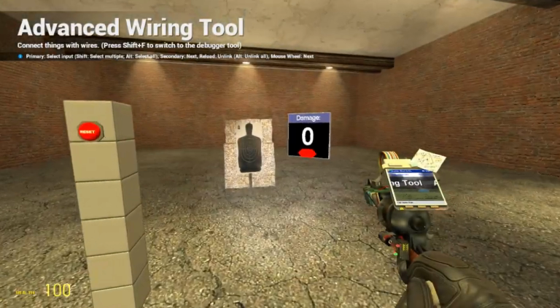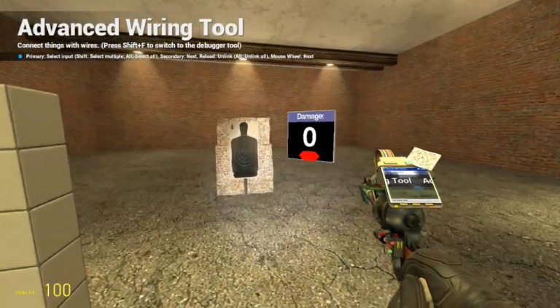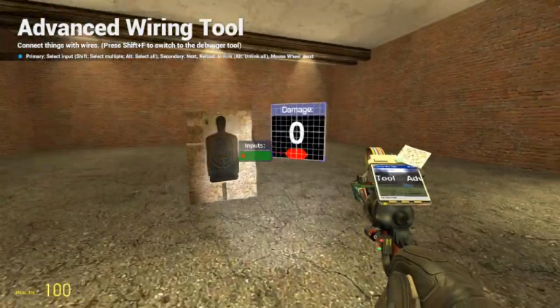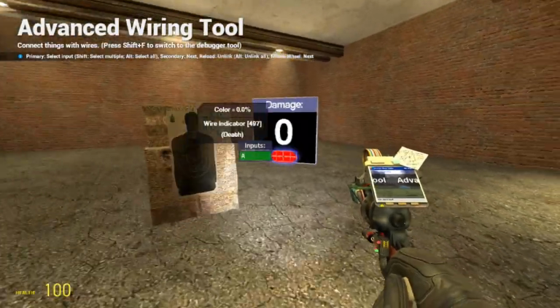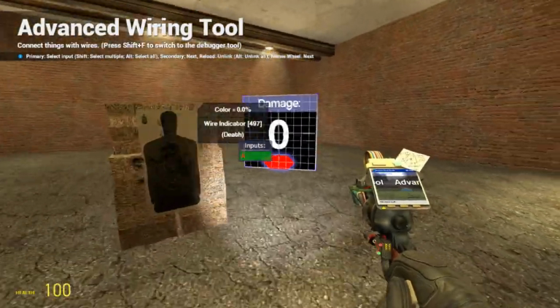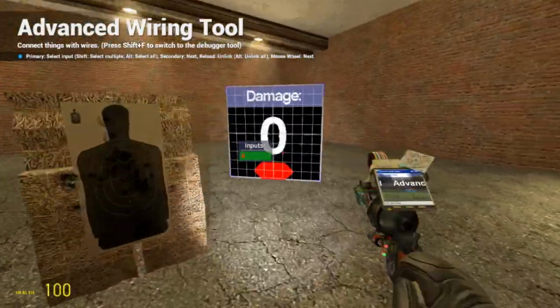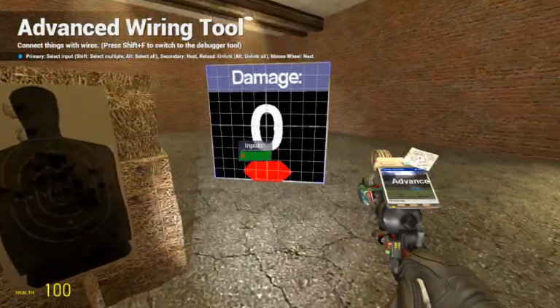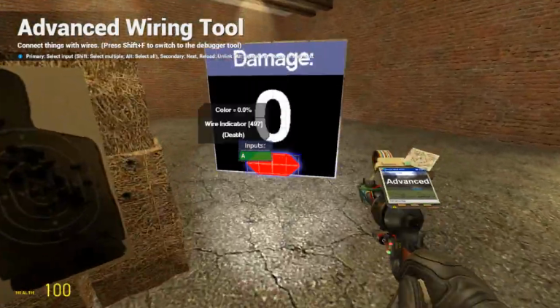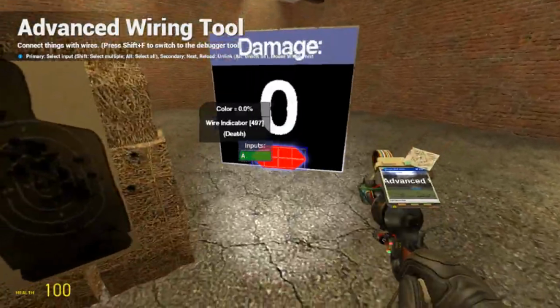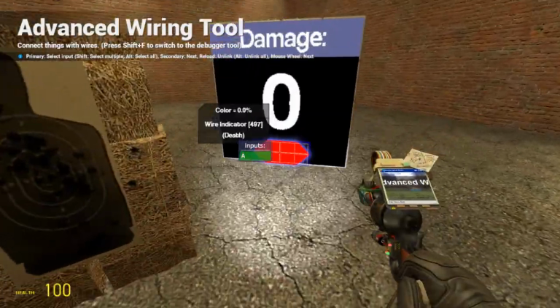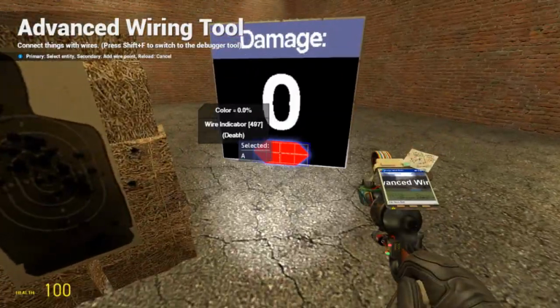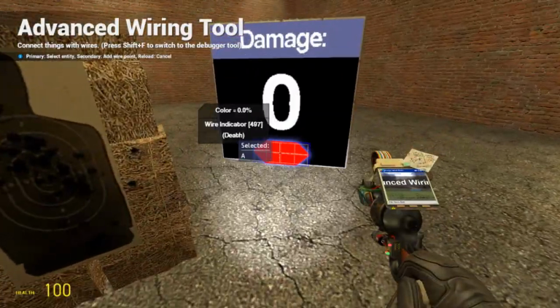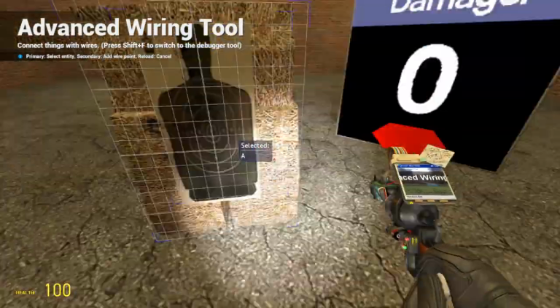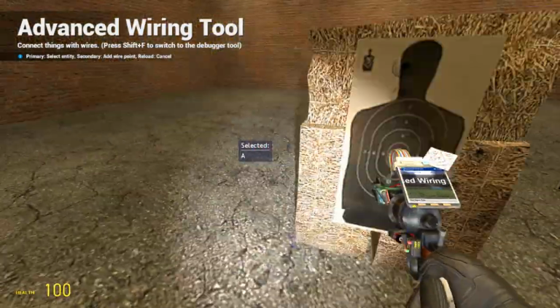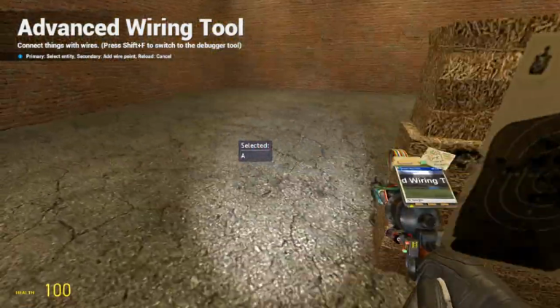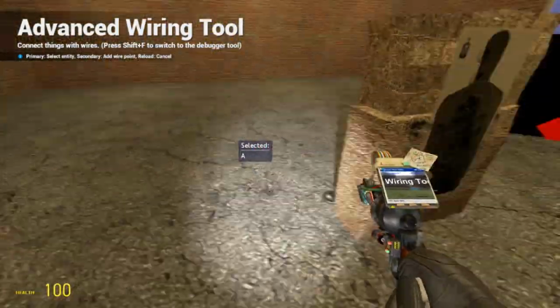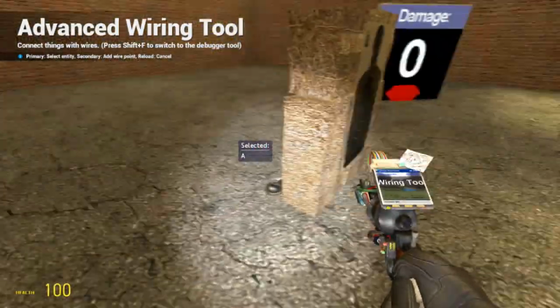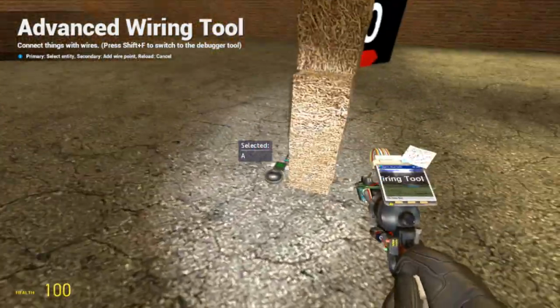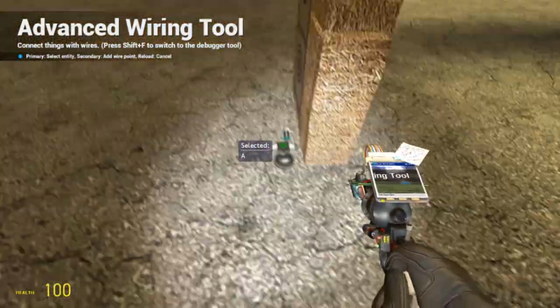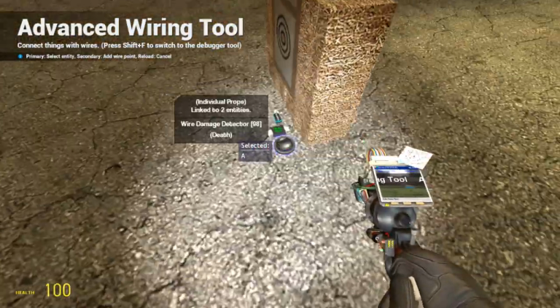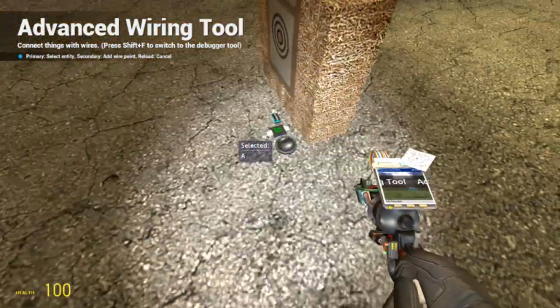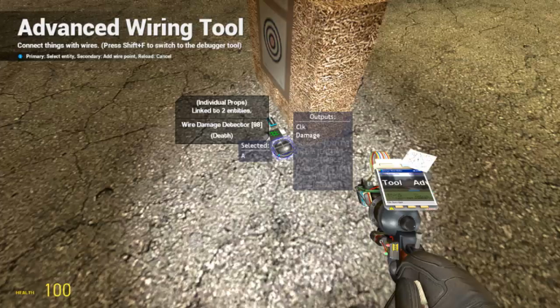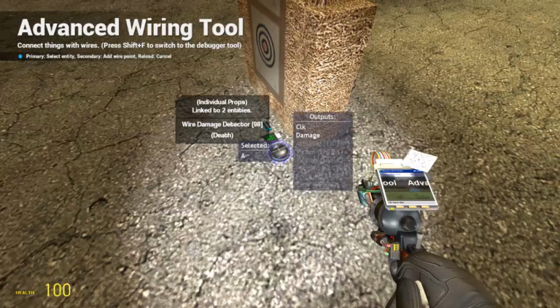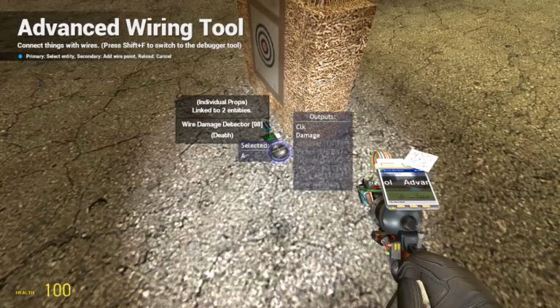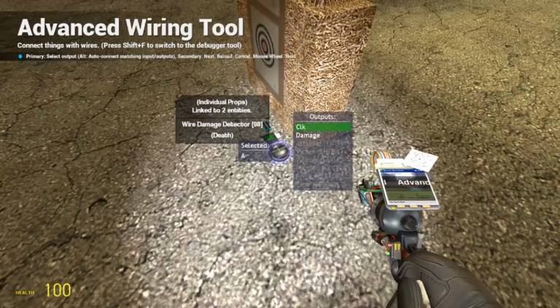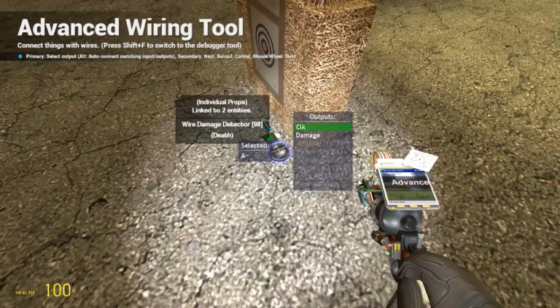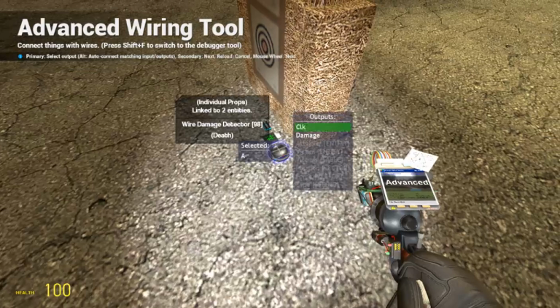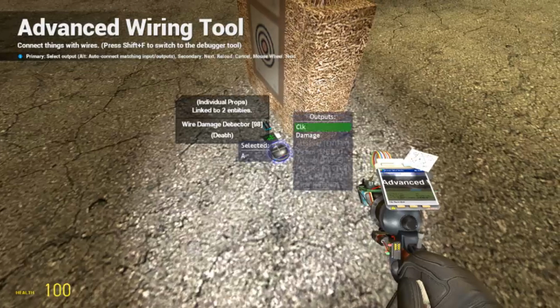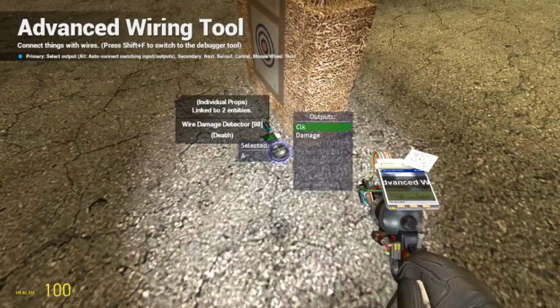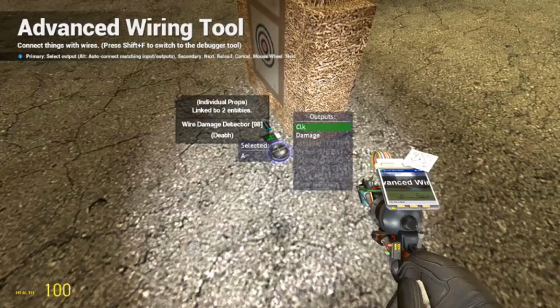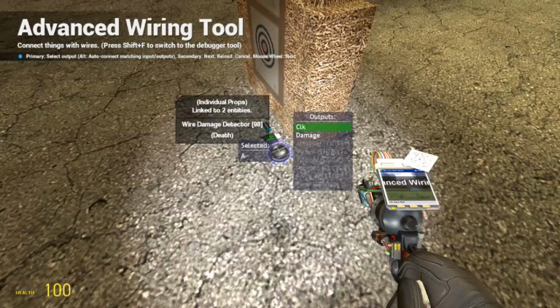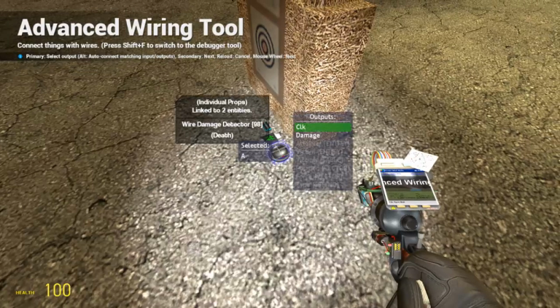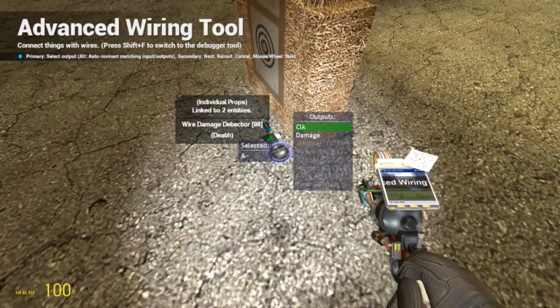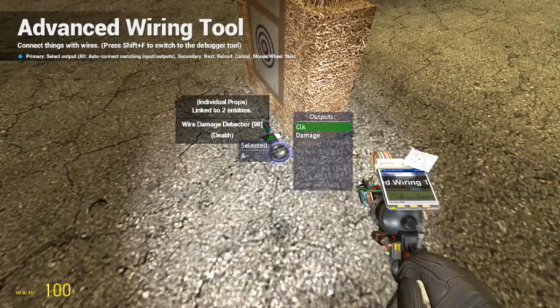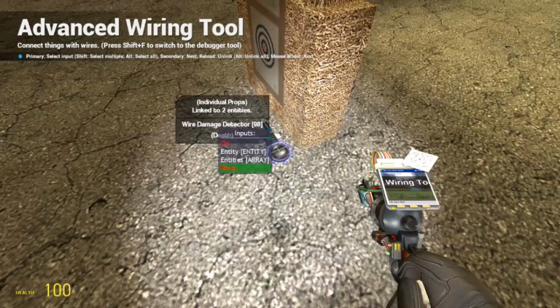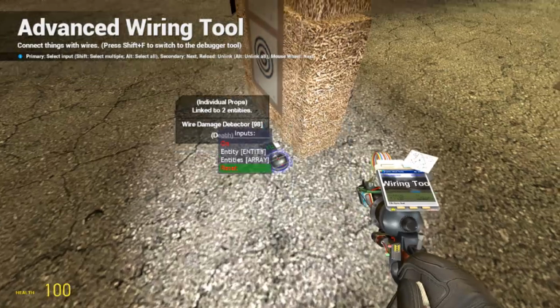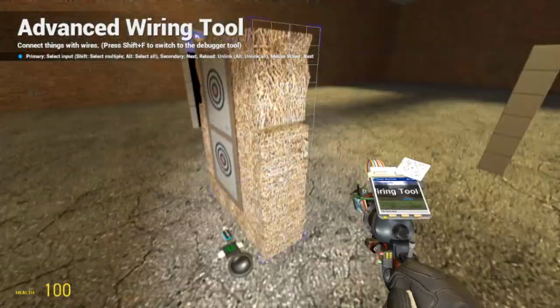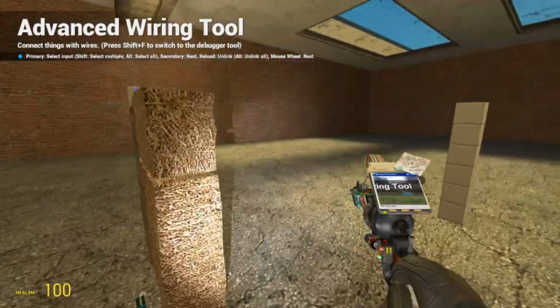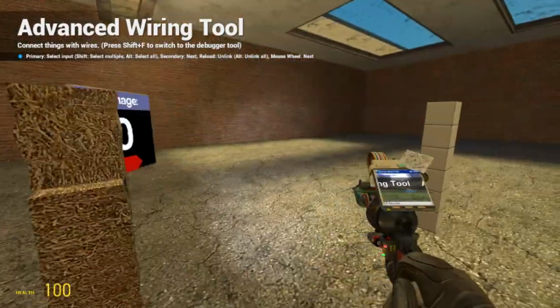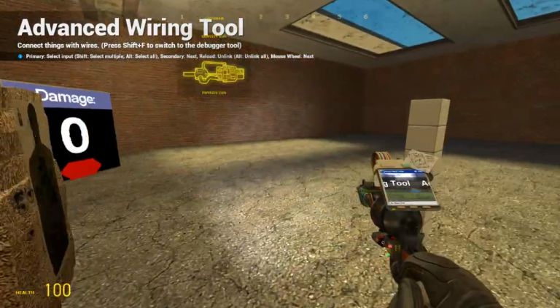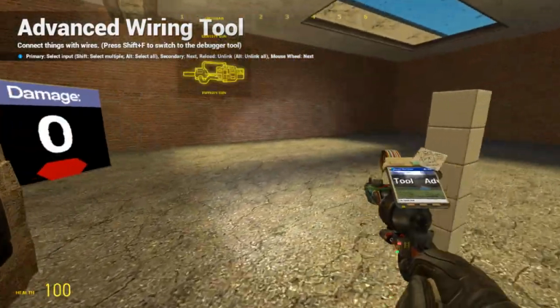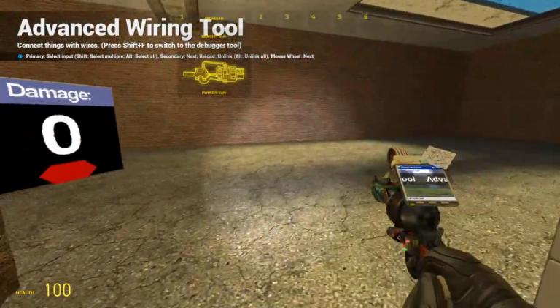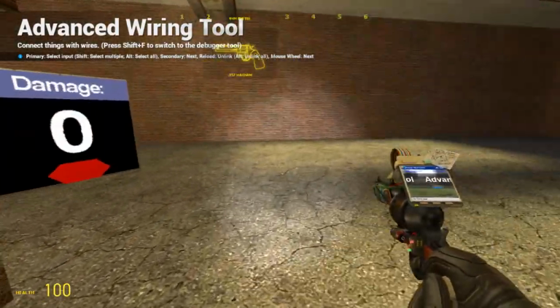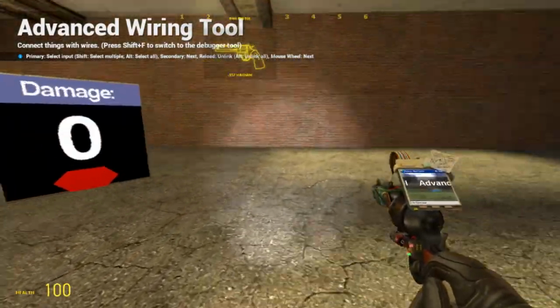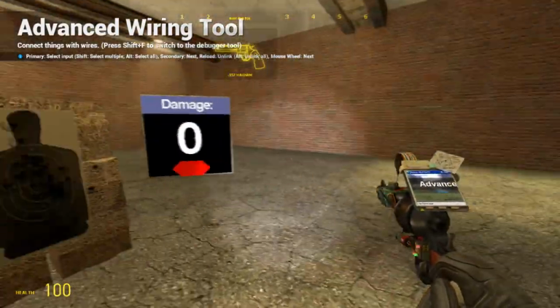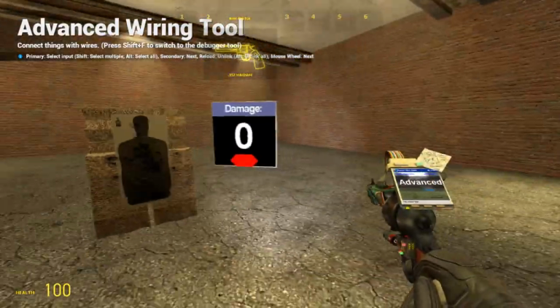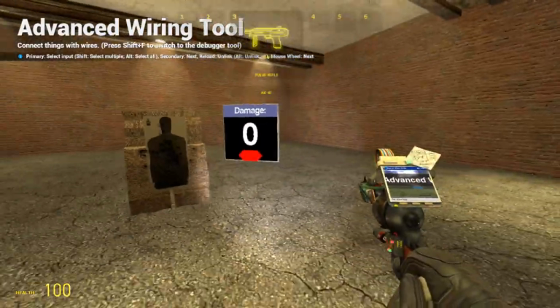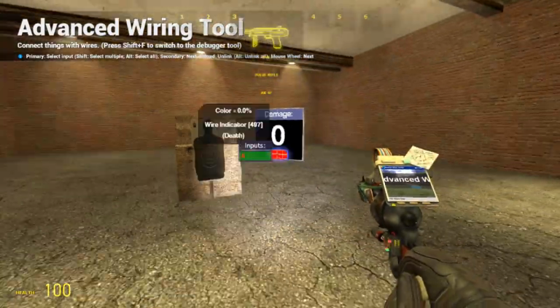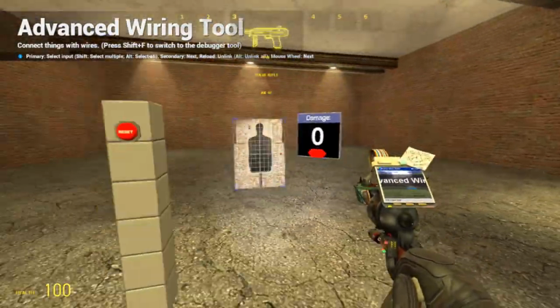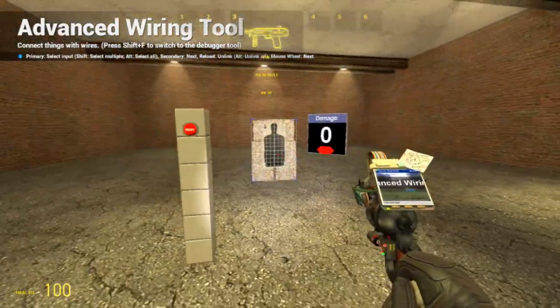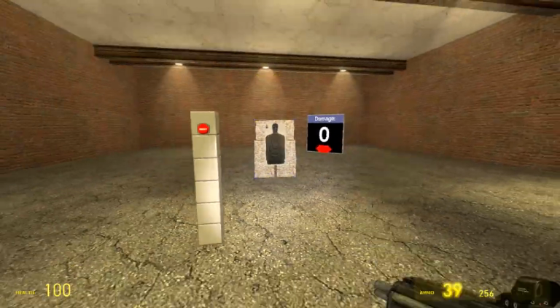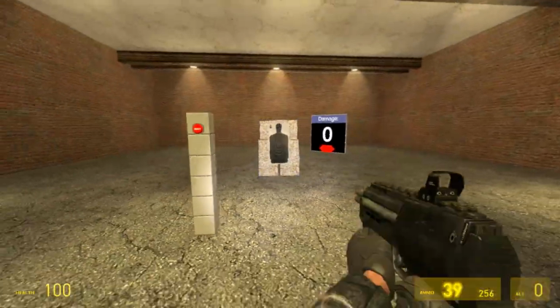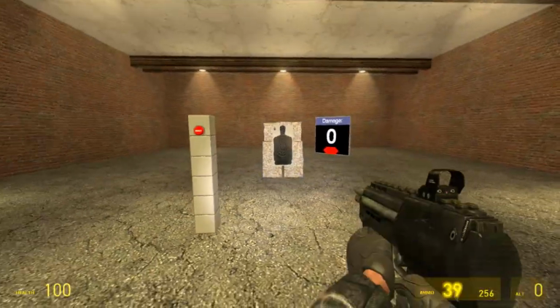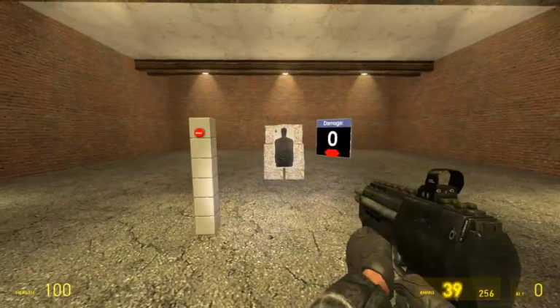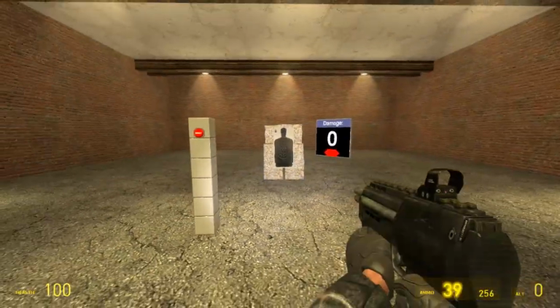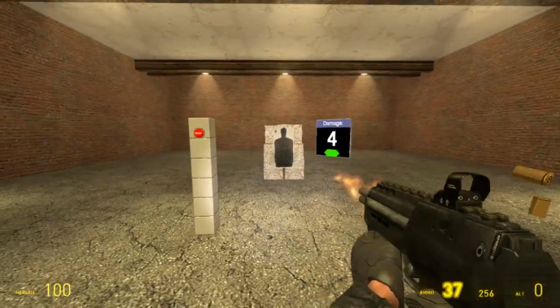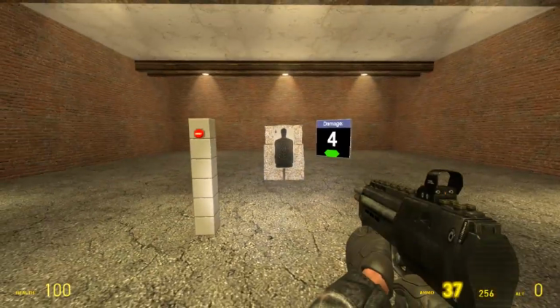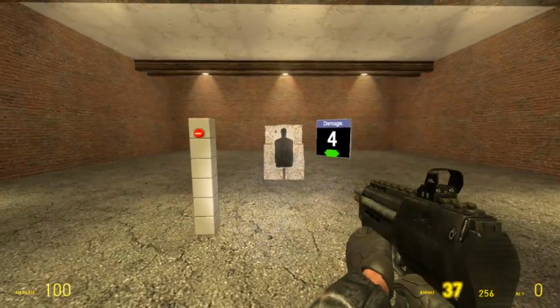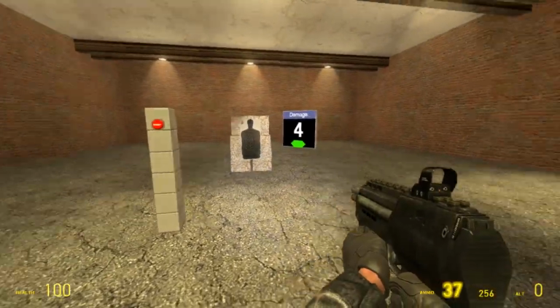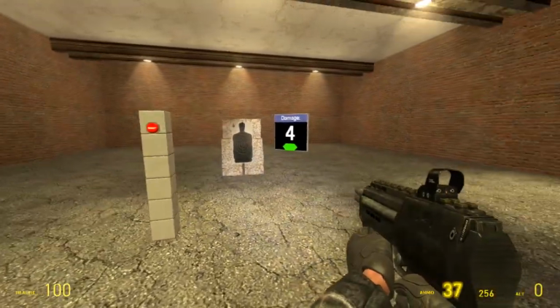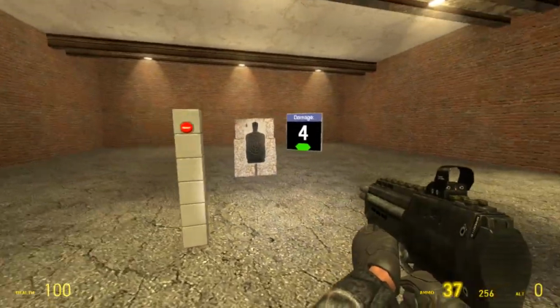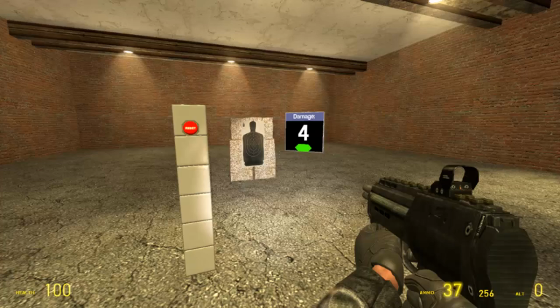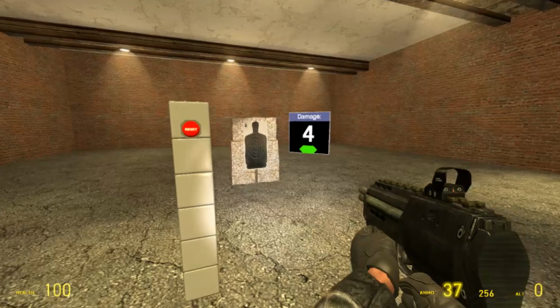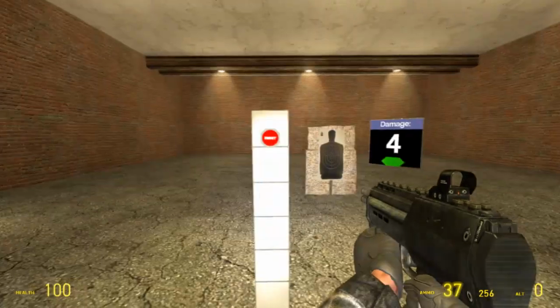Finally, there is a calc value on the detector, which is on when the target is damaged. It can be used to trigger other wire things to make cool contraptions.